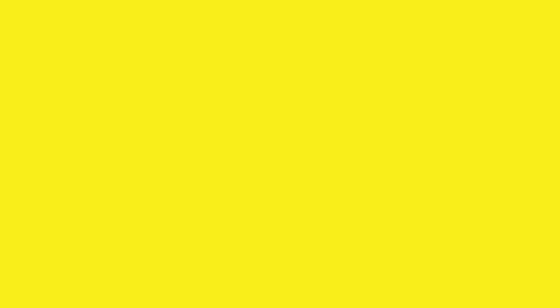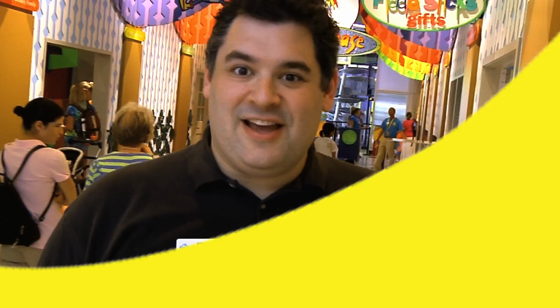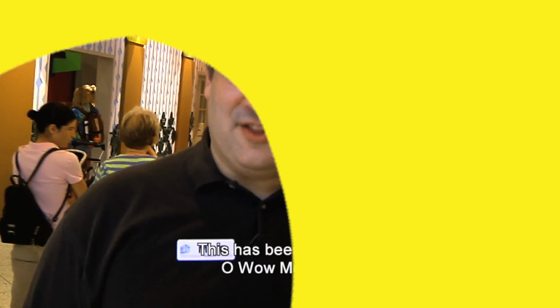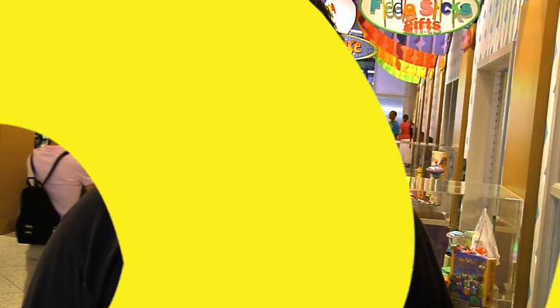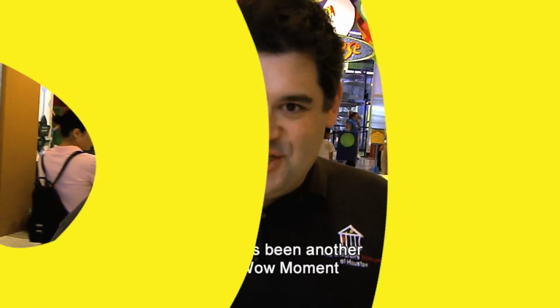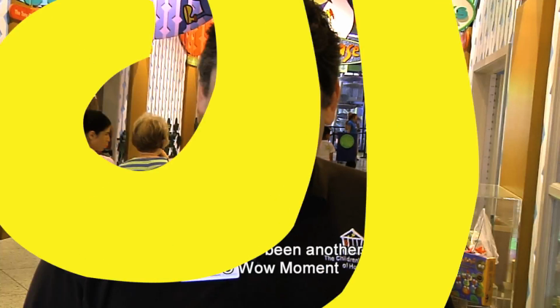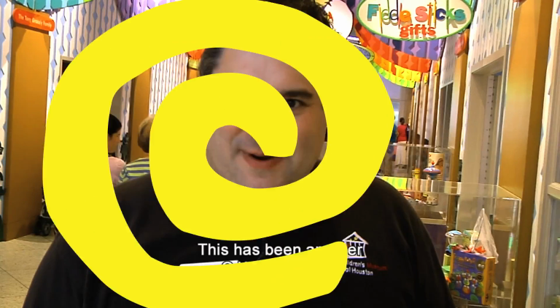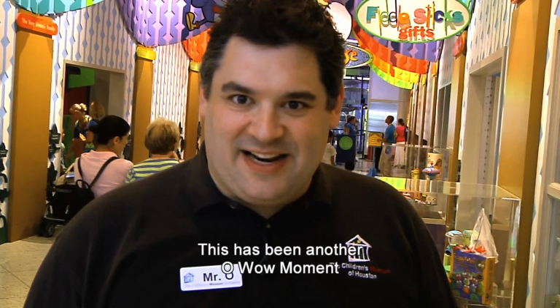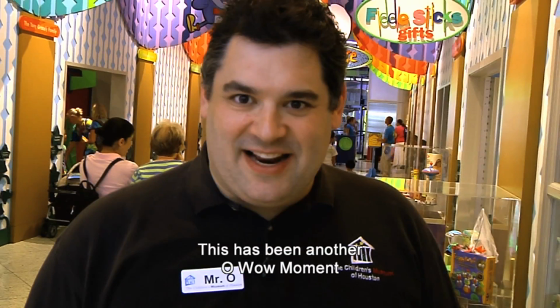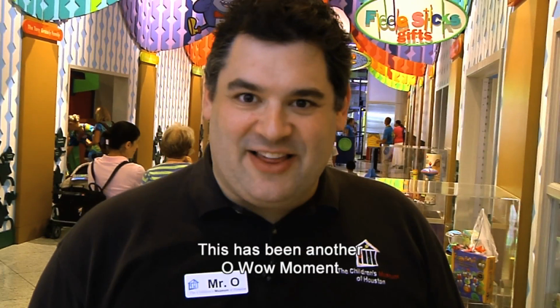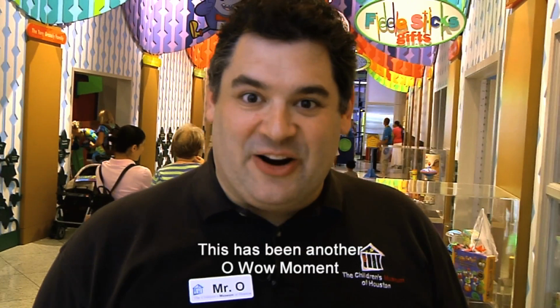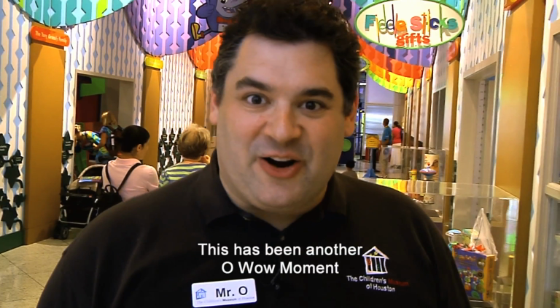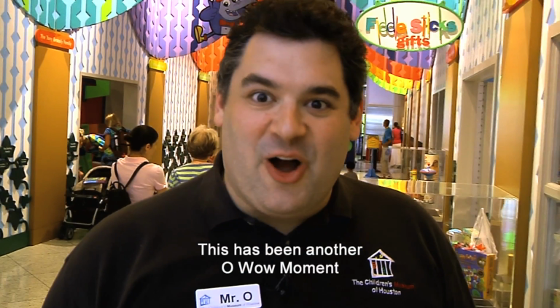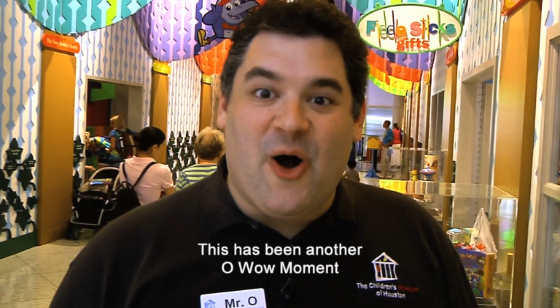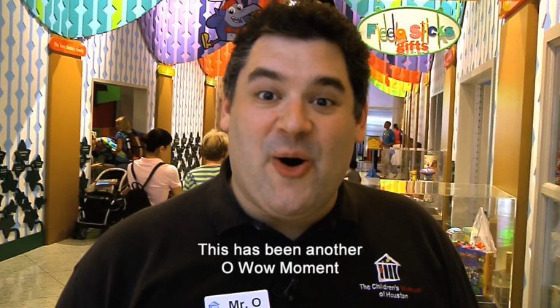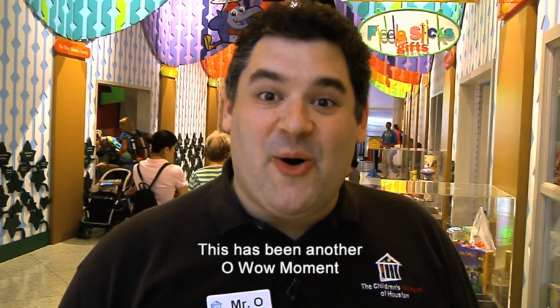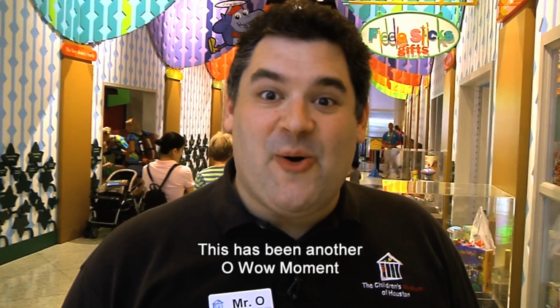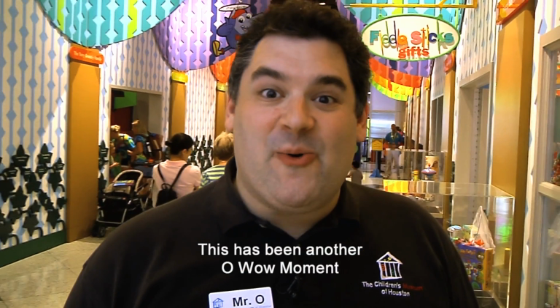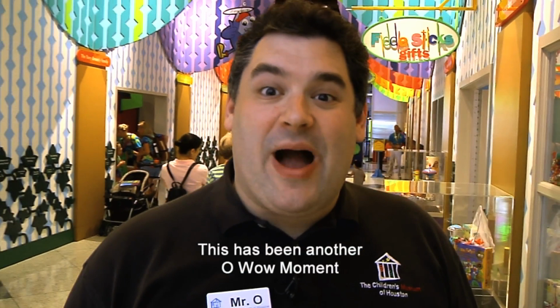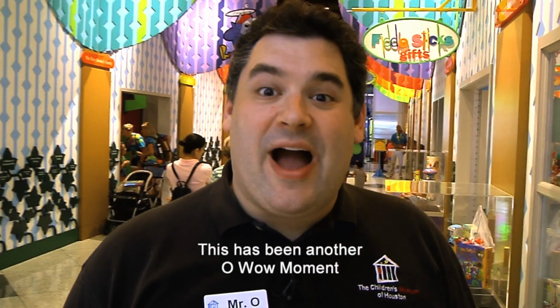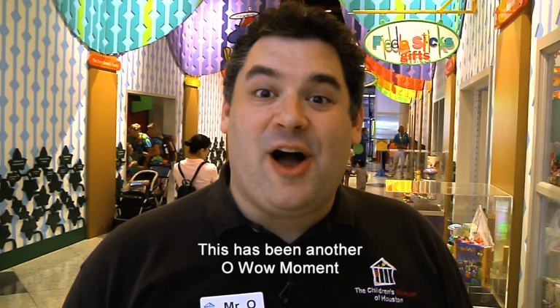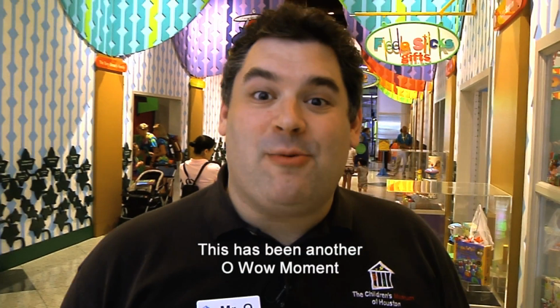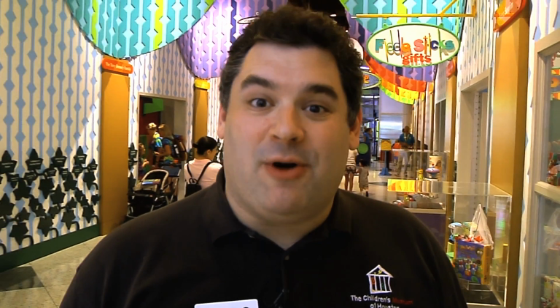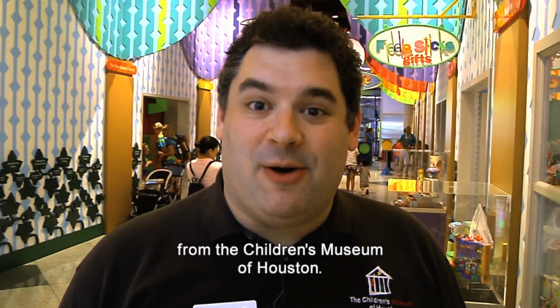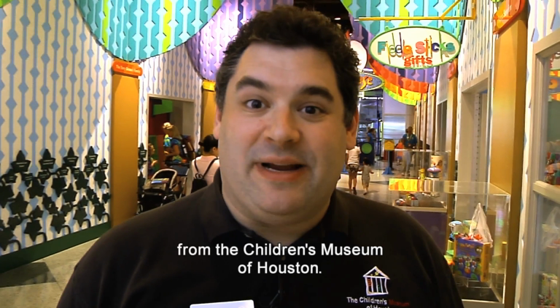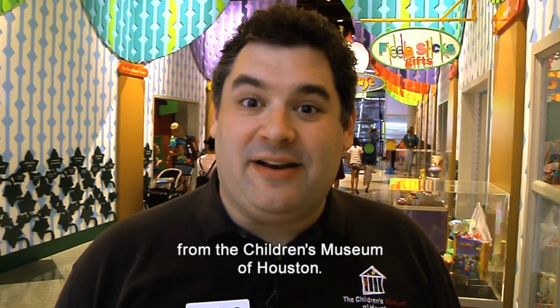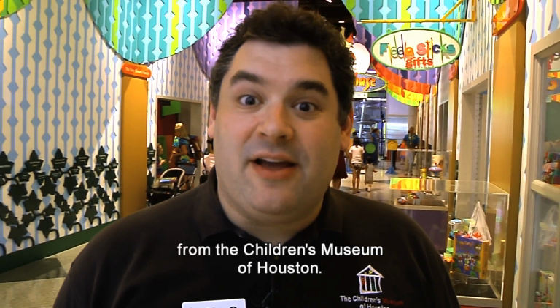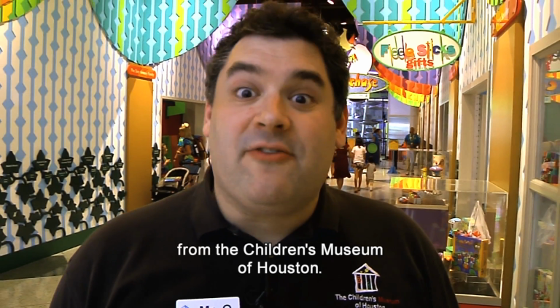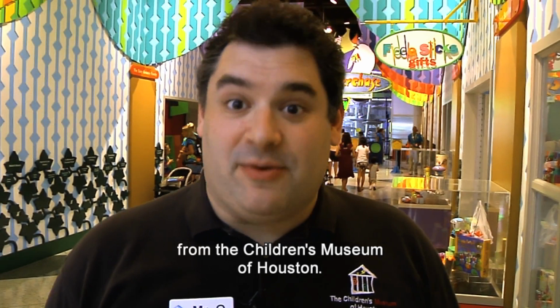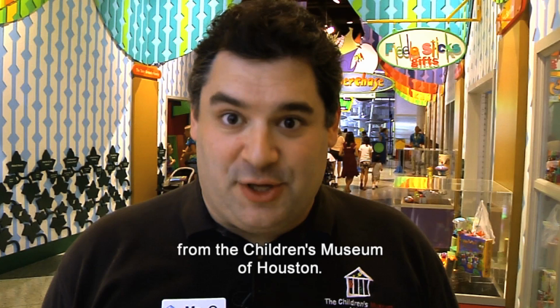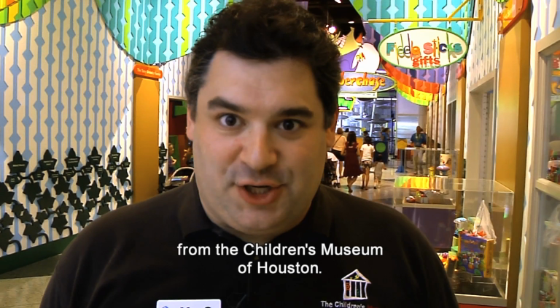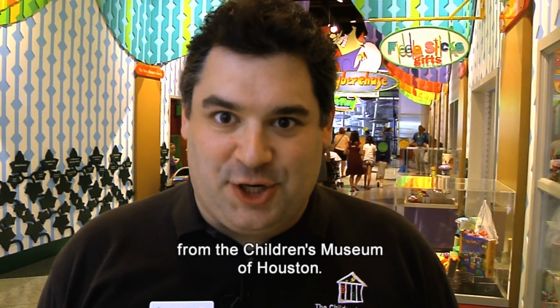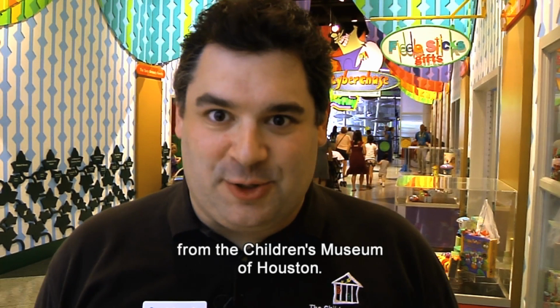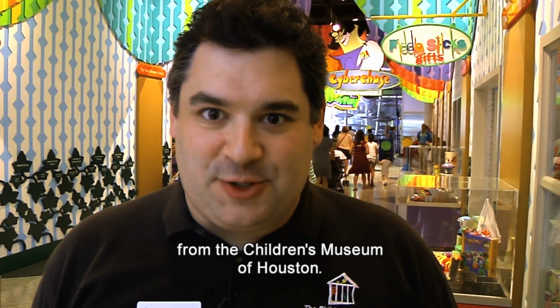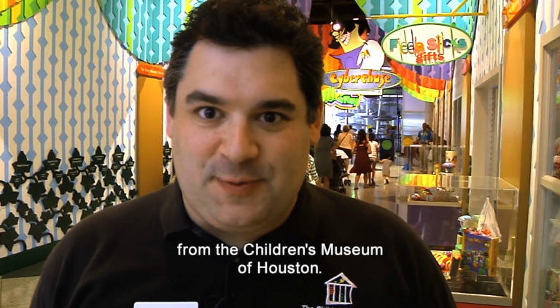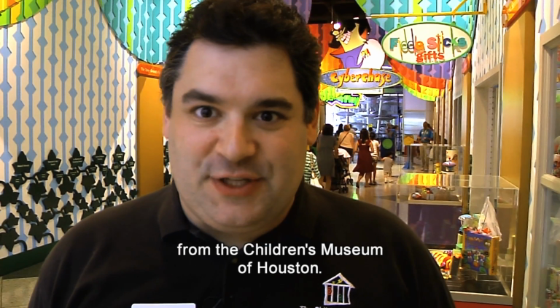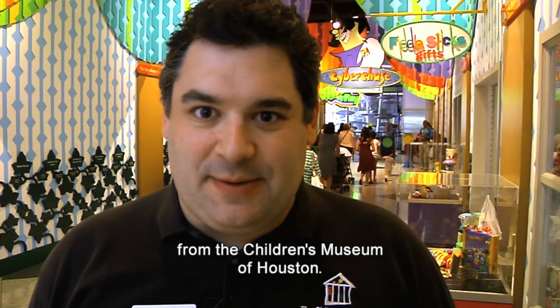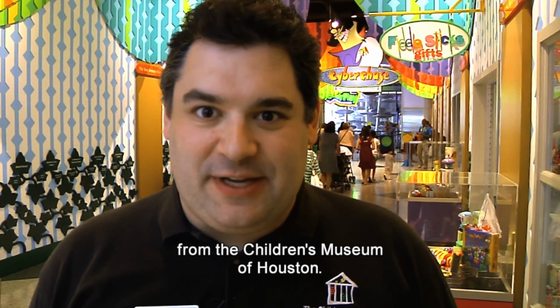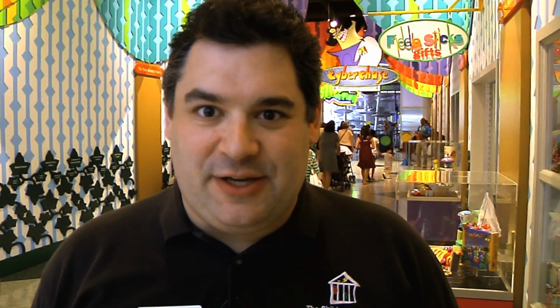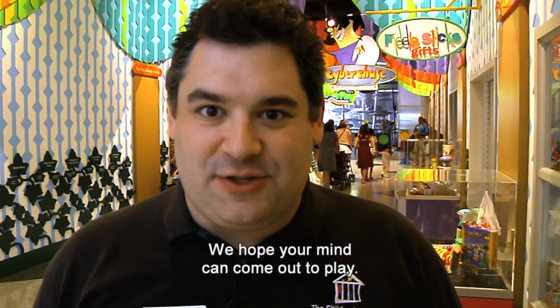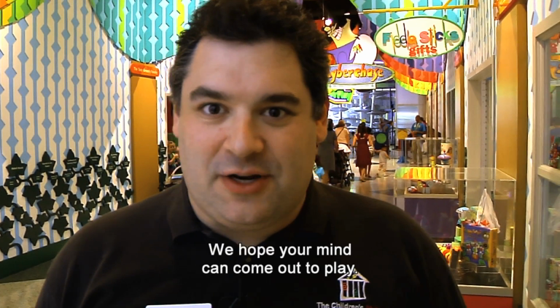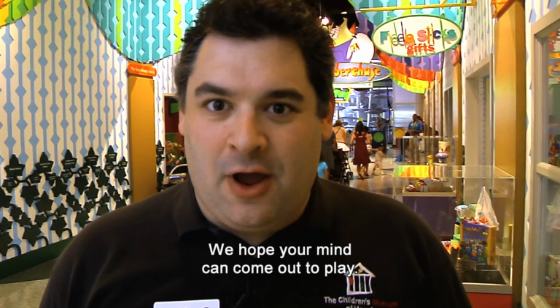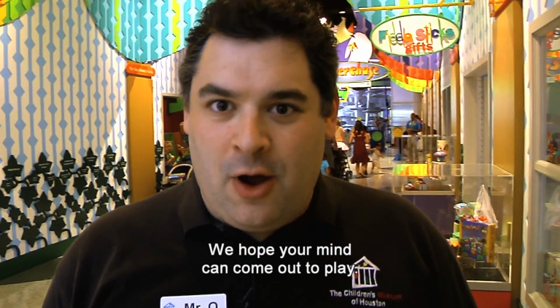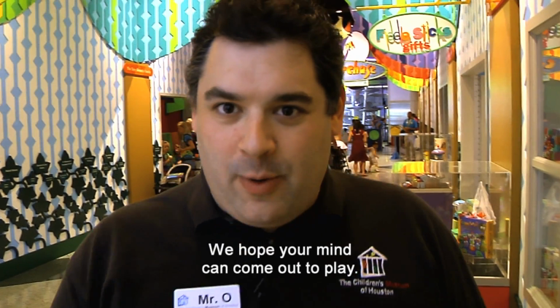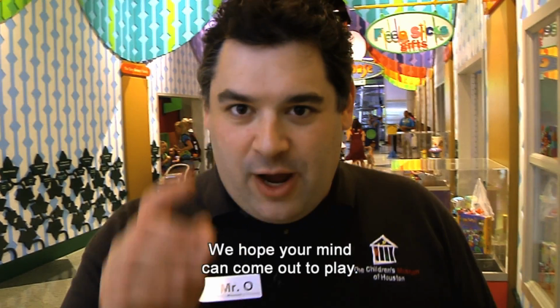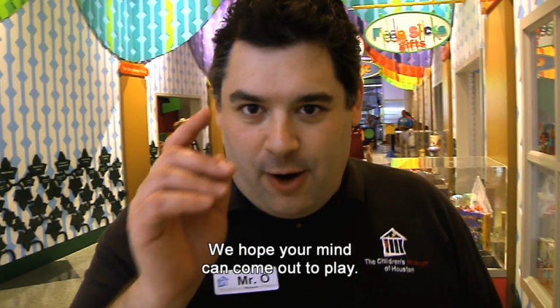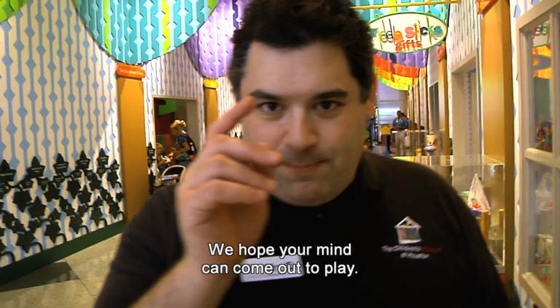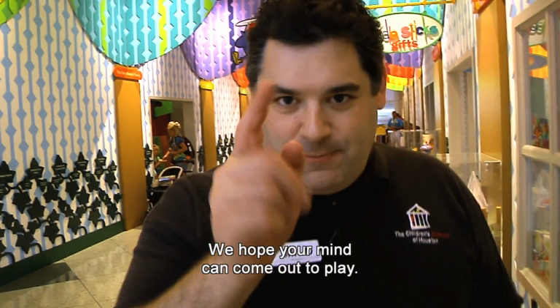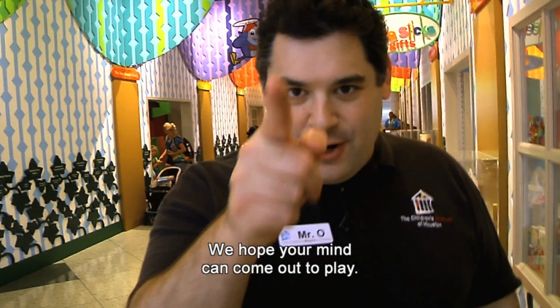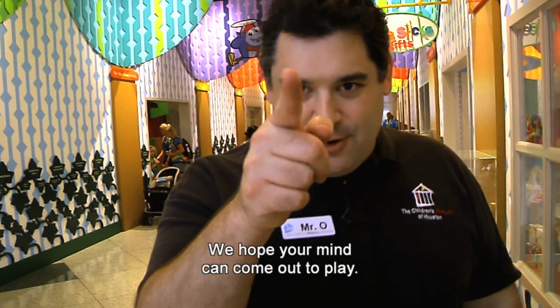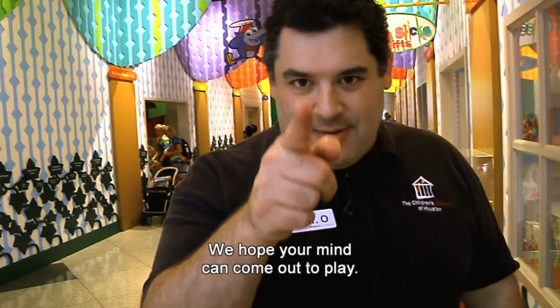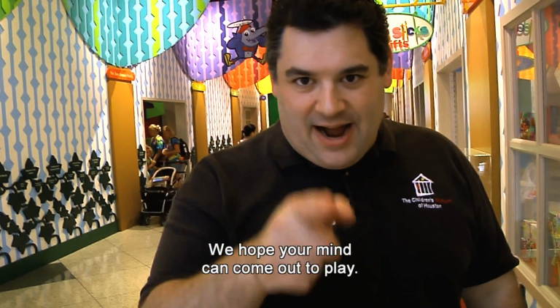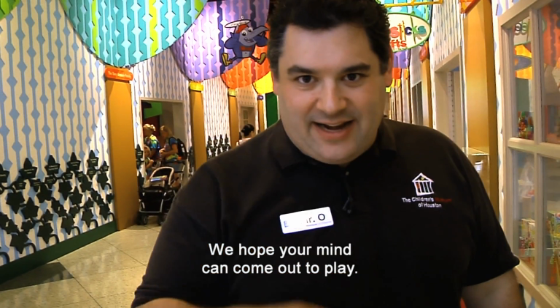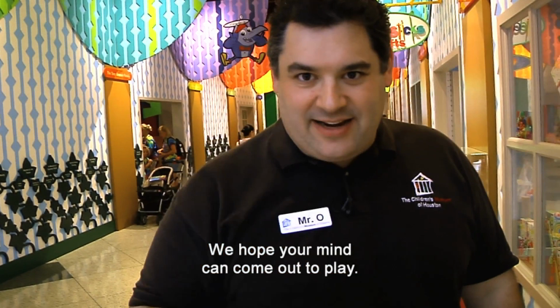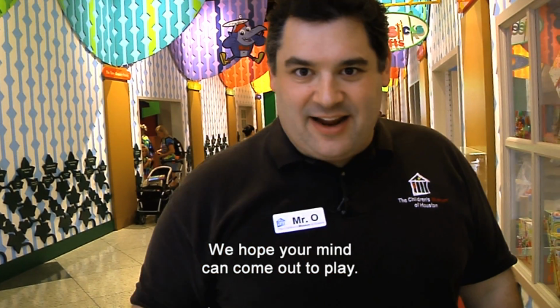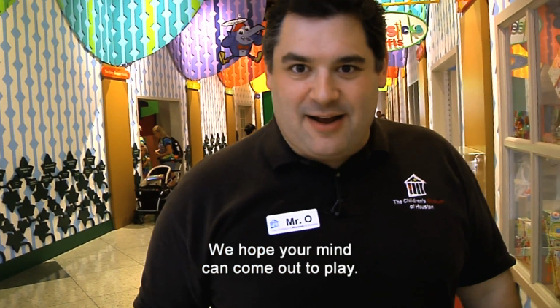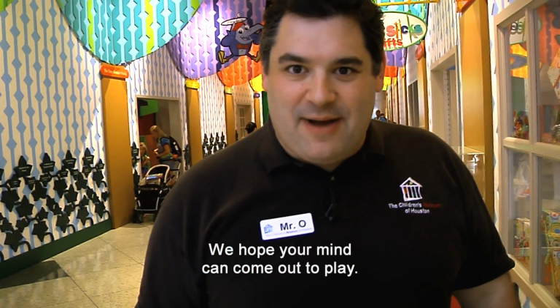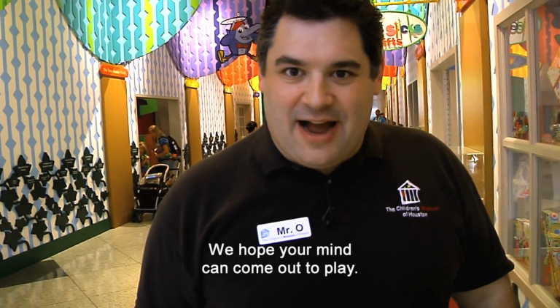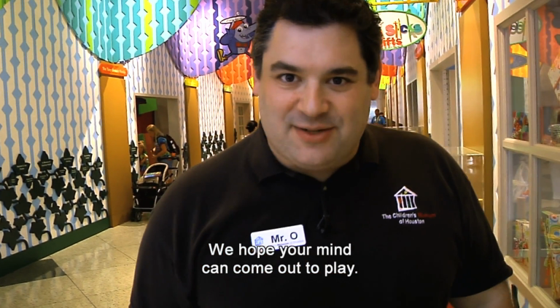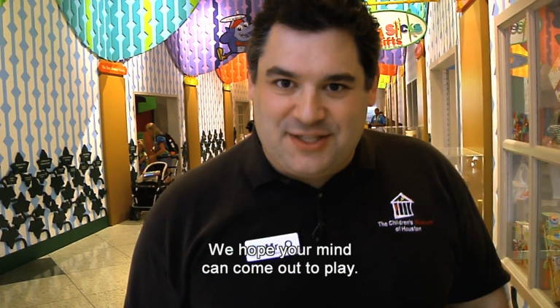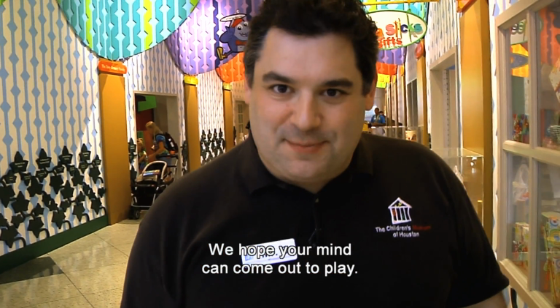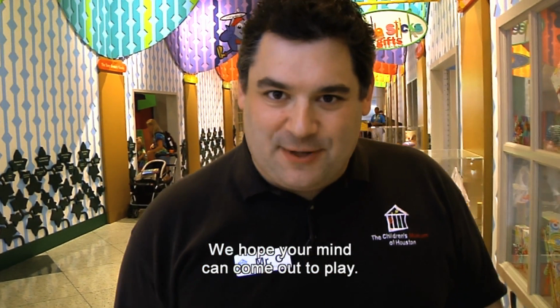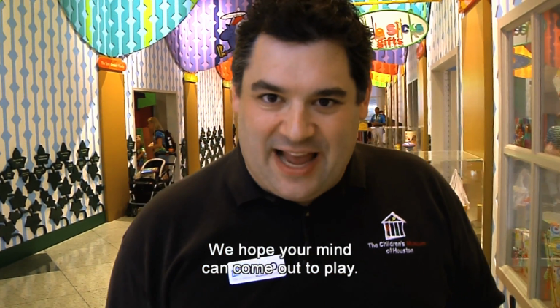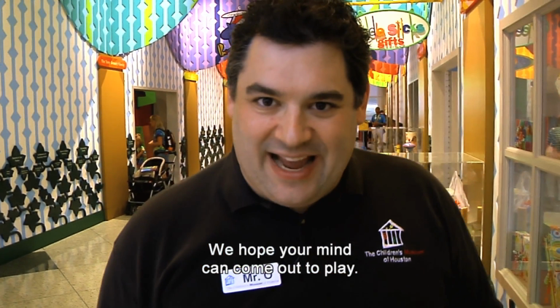This has been another Oh Wow Moment from the Children's Museum of Houston. We hope your mind can come out to play.